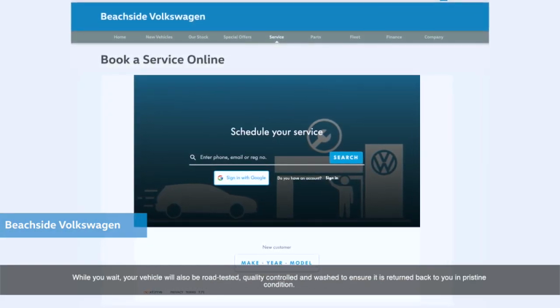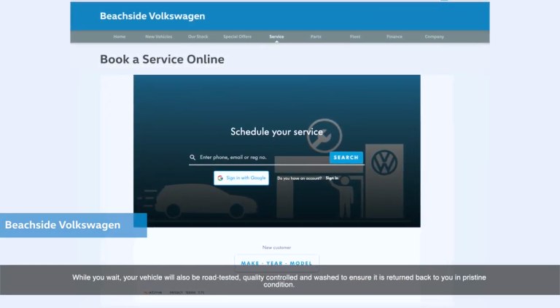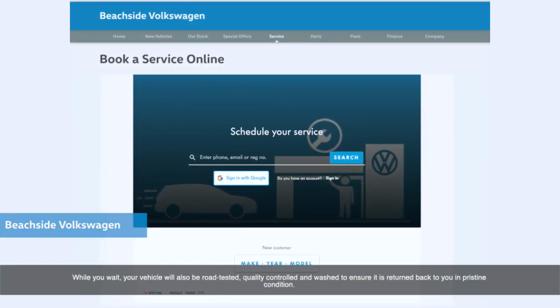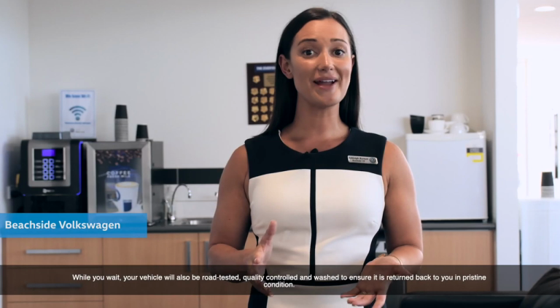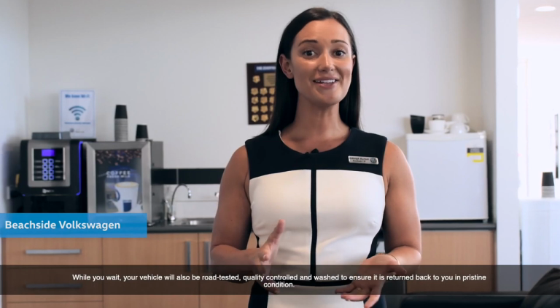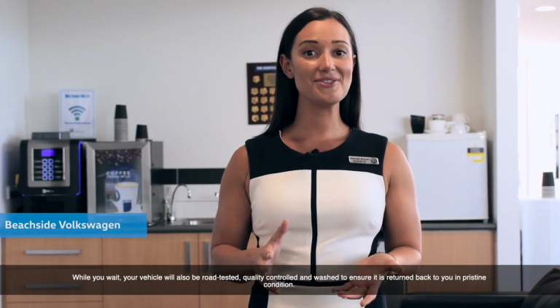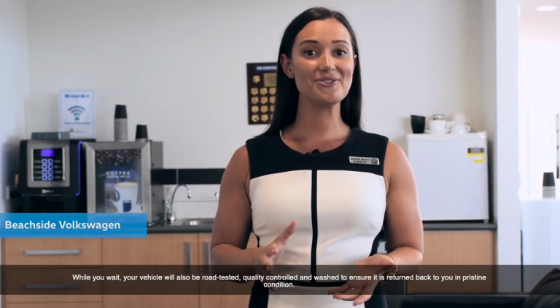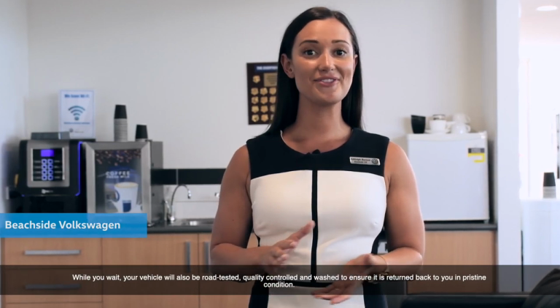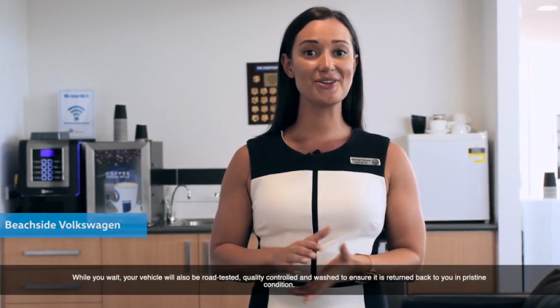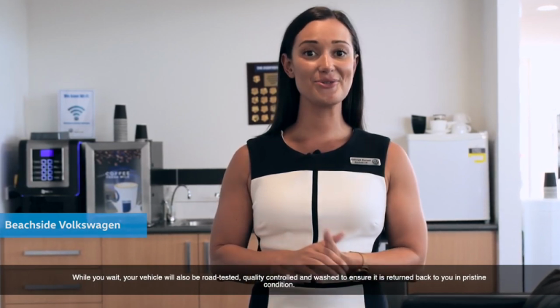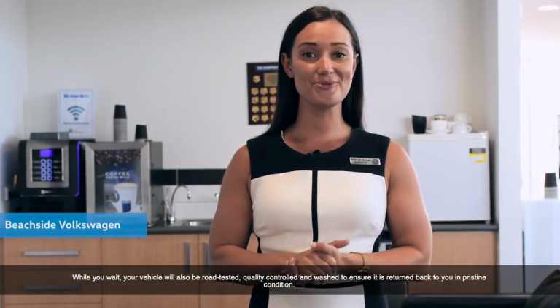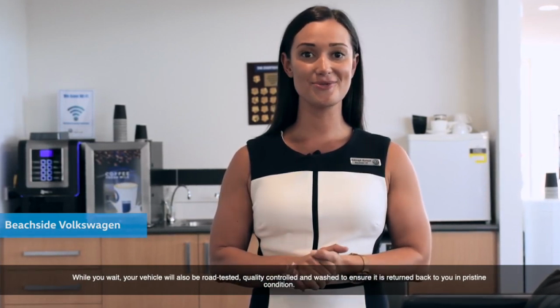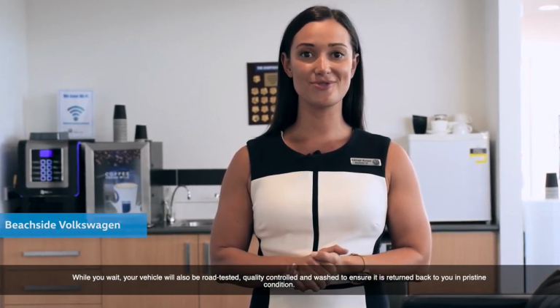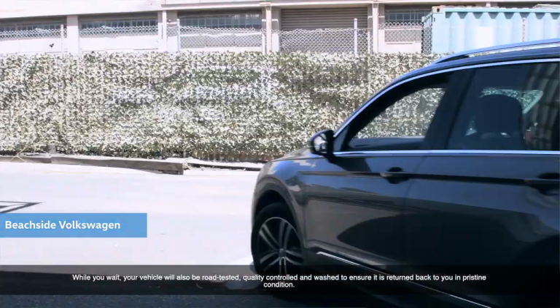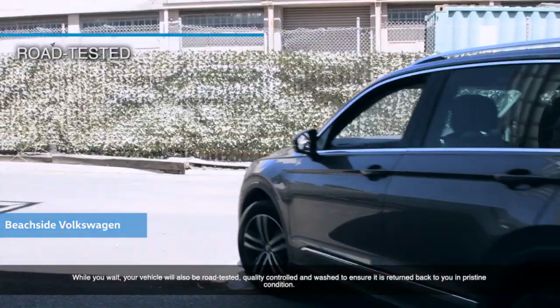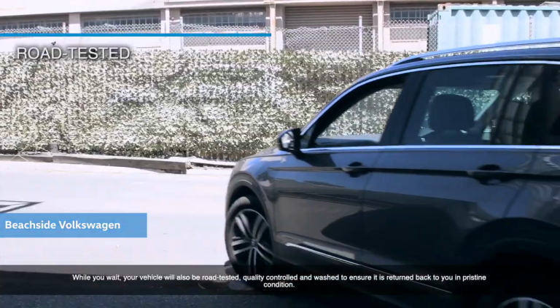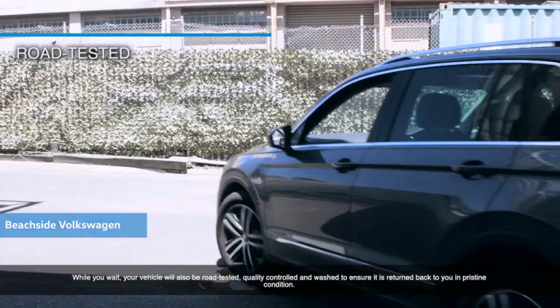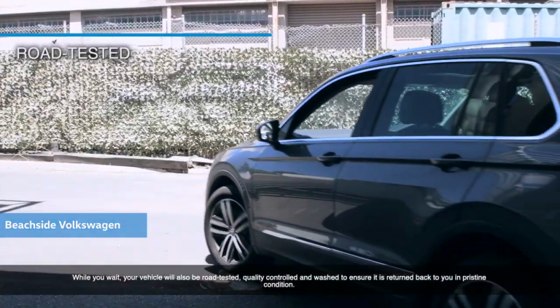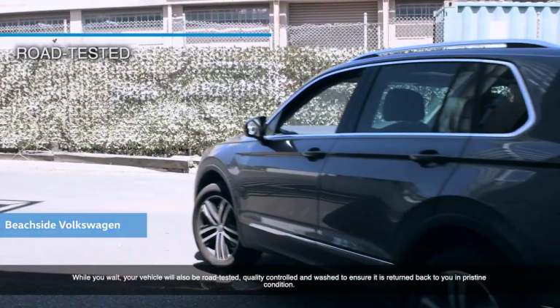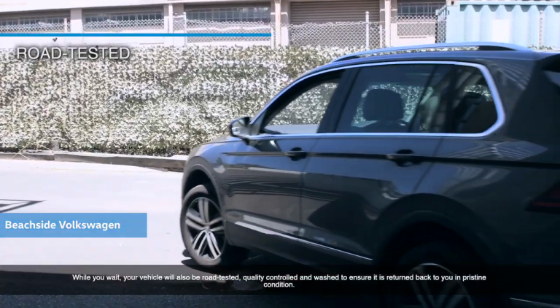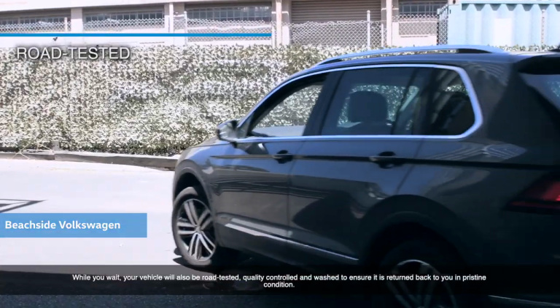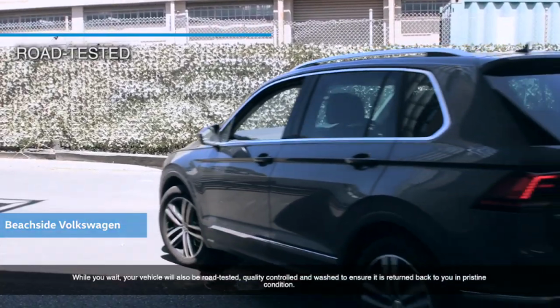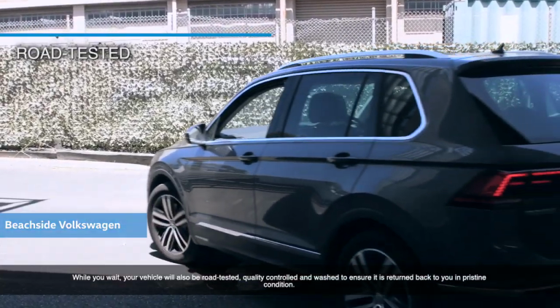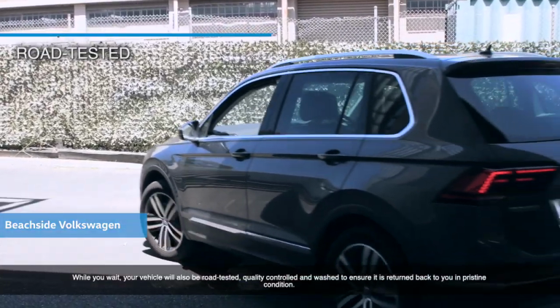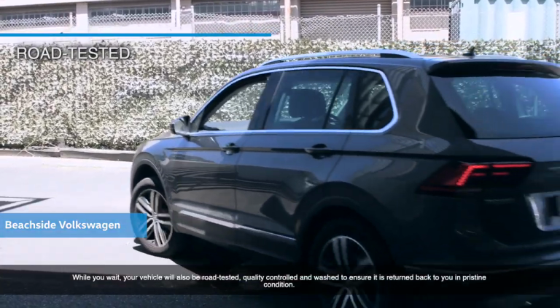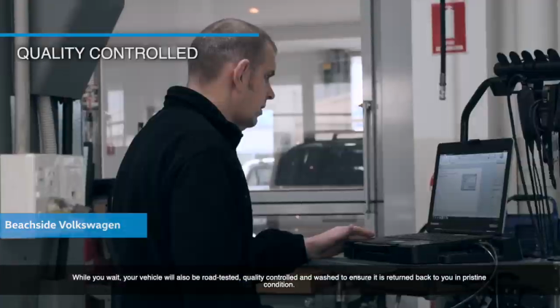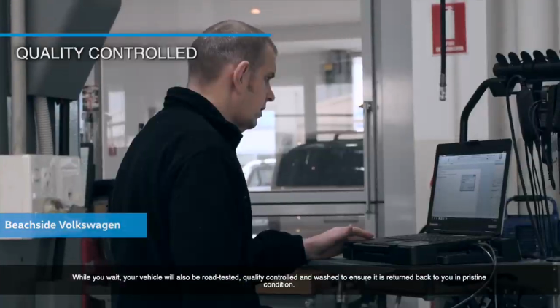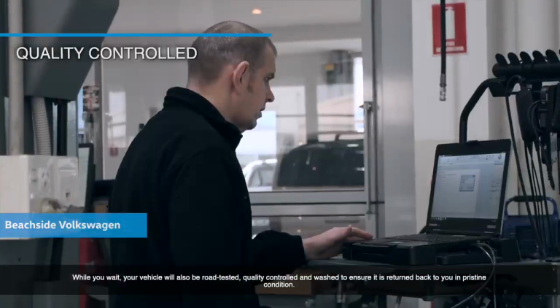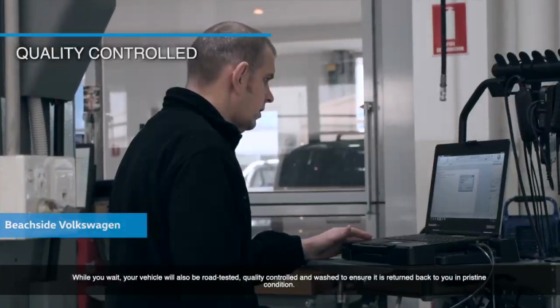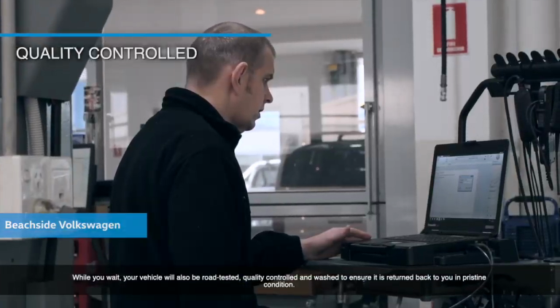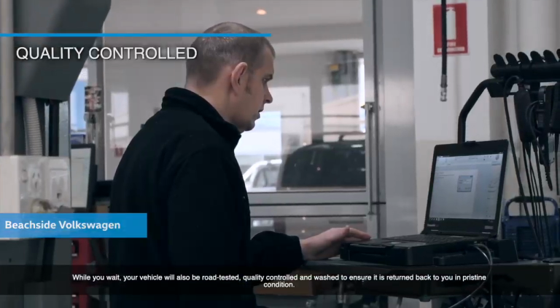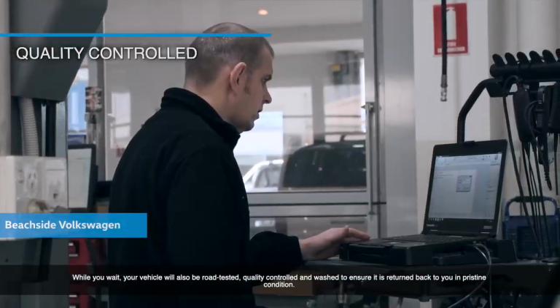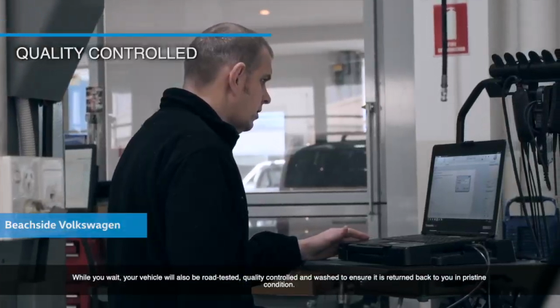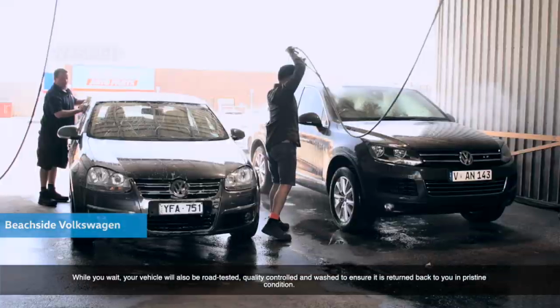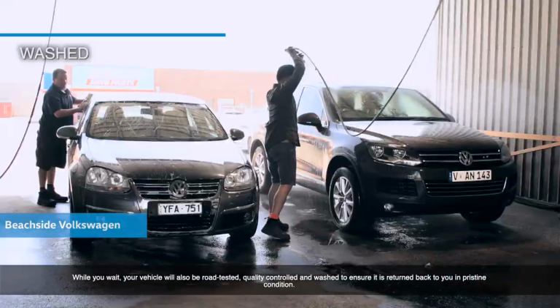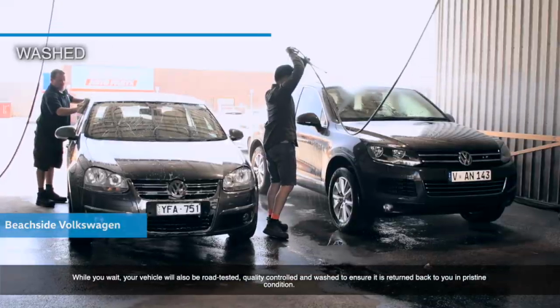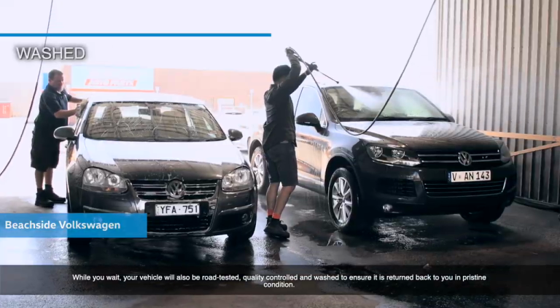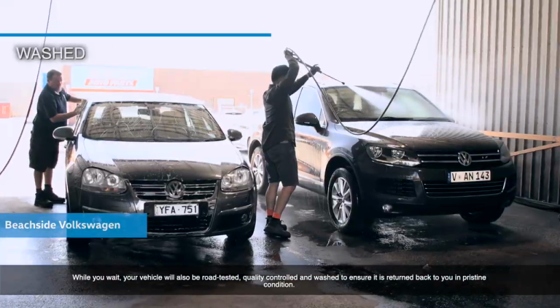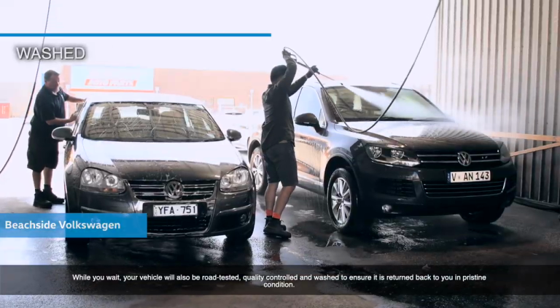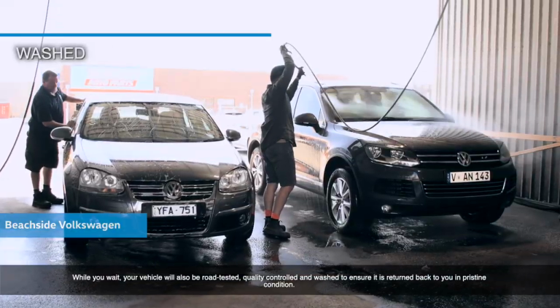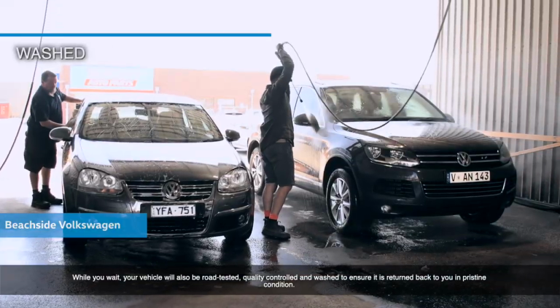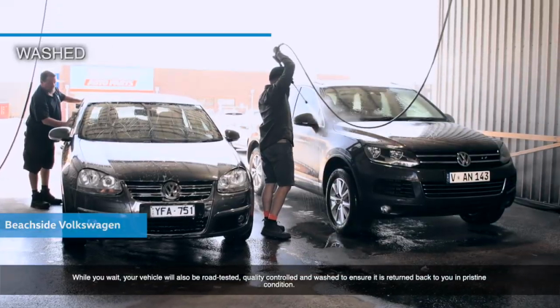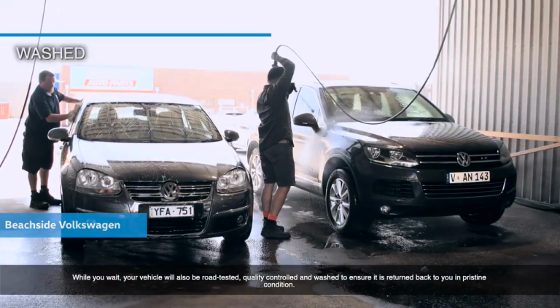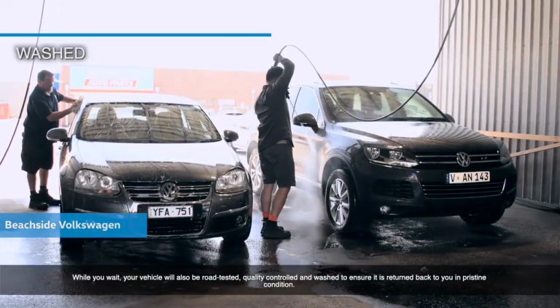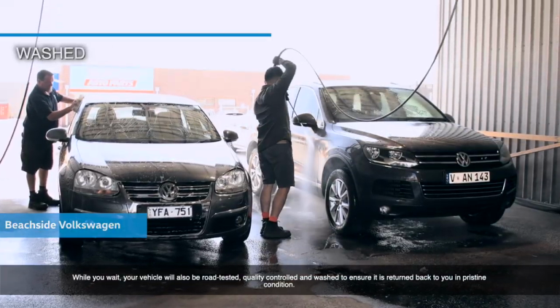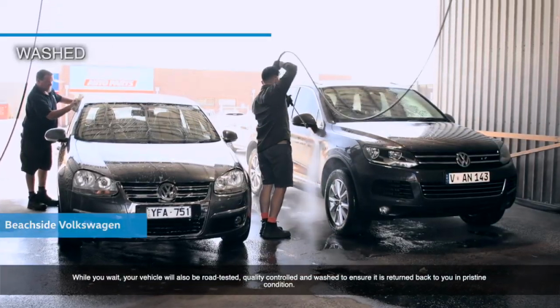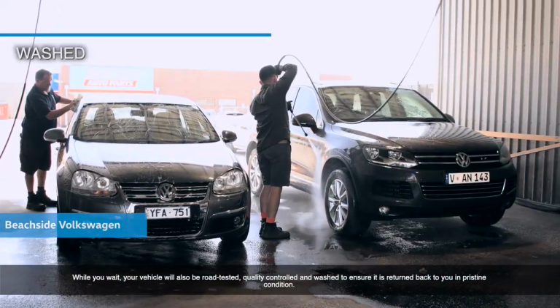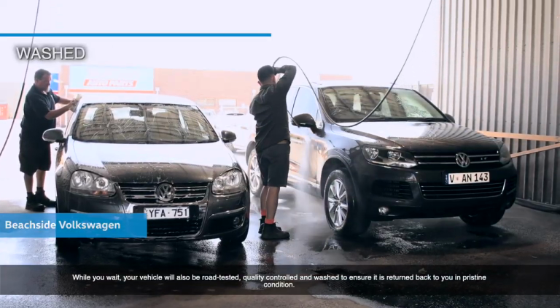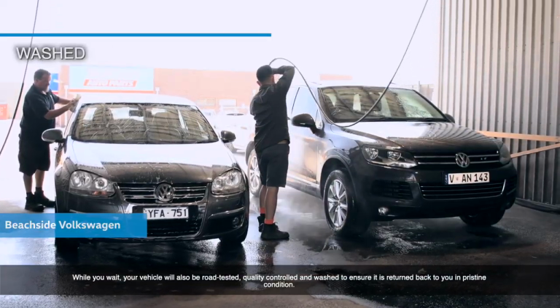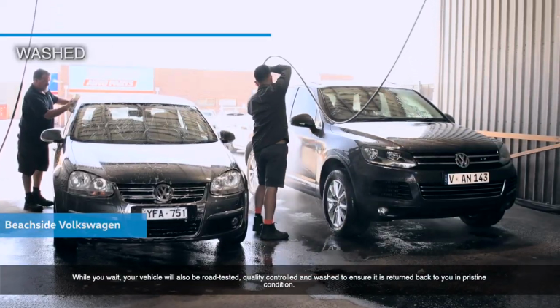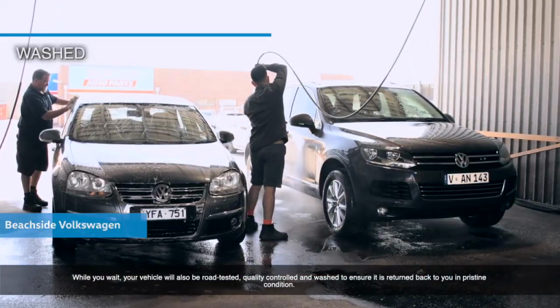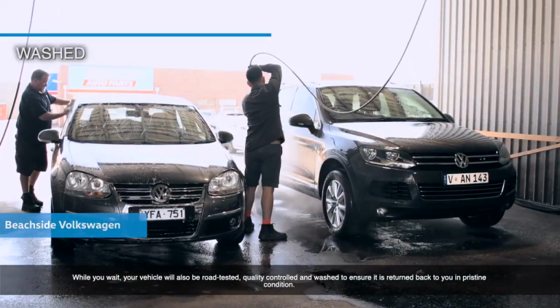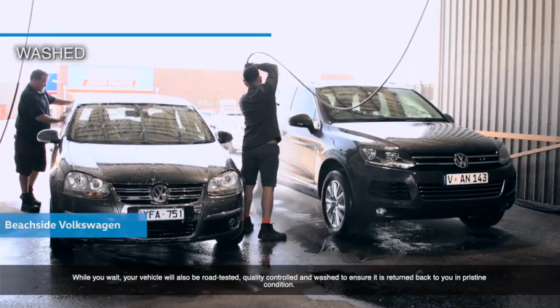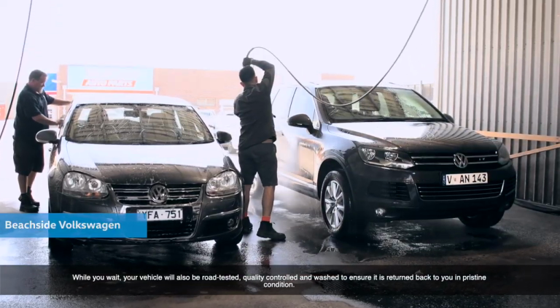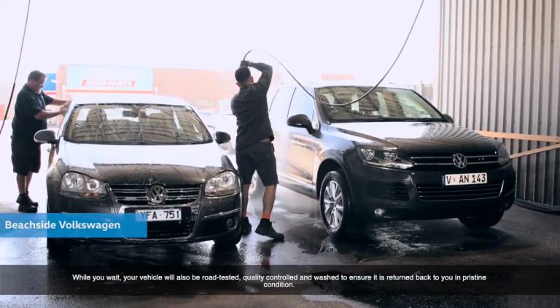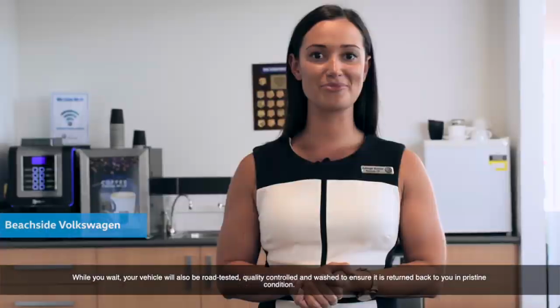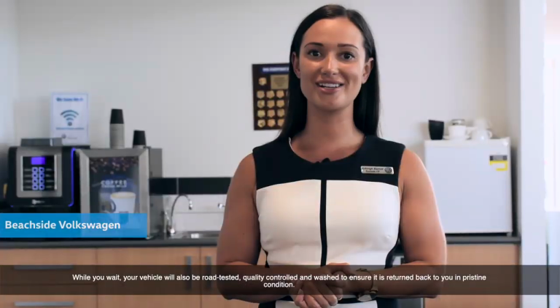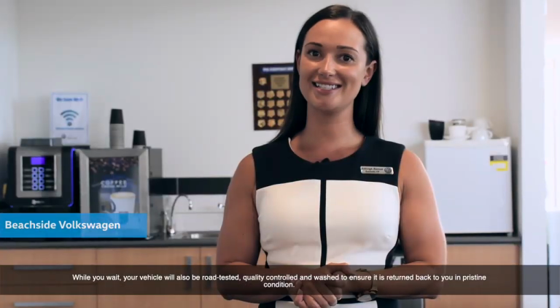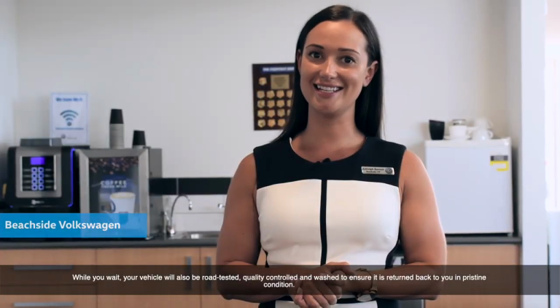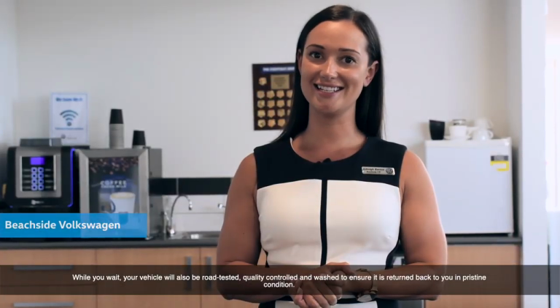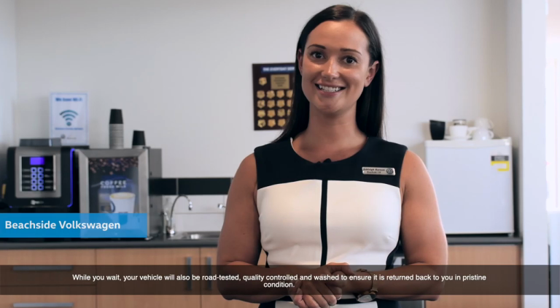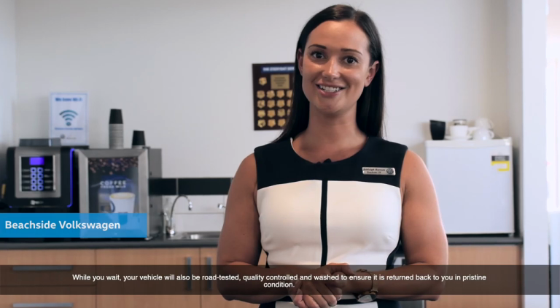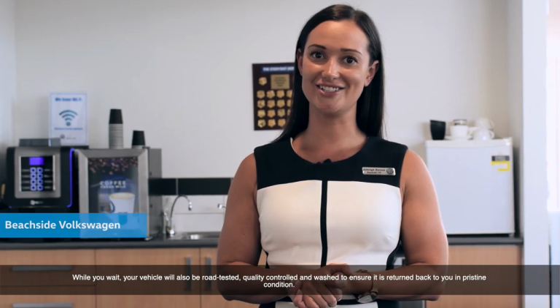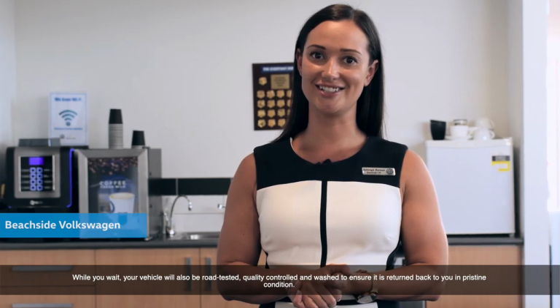While you wait, your vehicle will also be road tested, quality controlled and washed to ensure it is returned back to you in pristine condition.